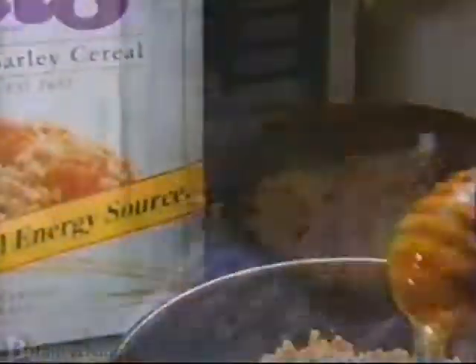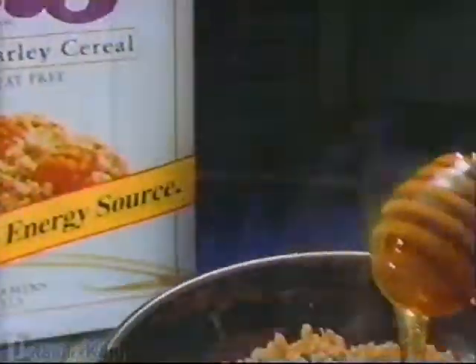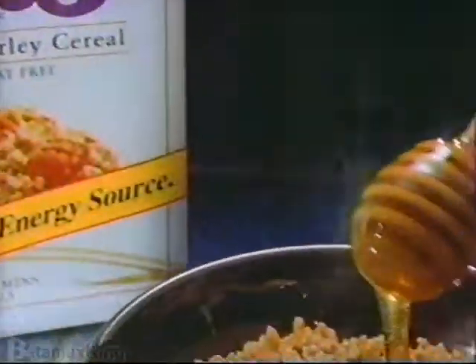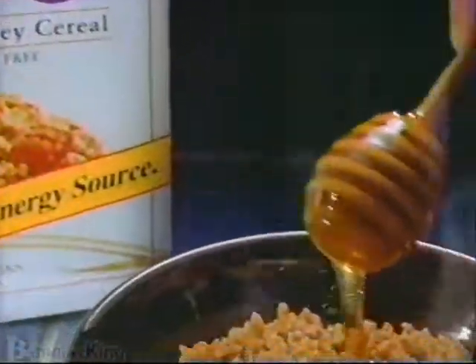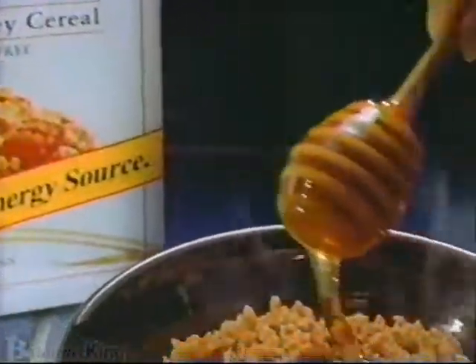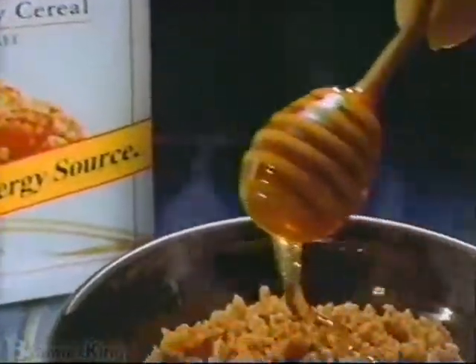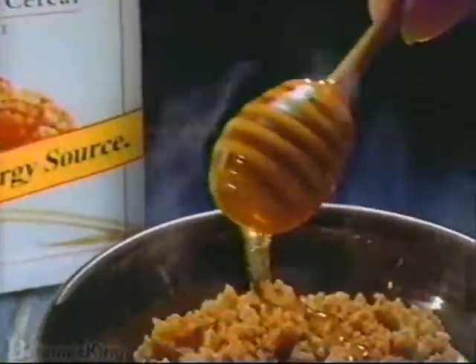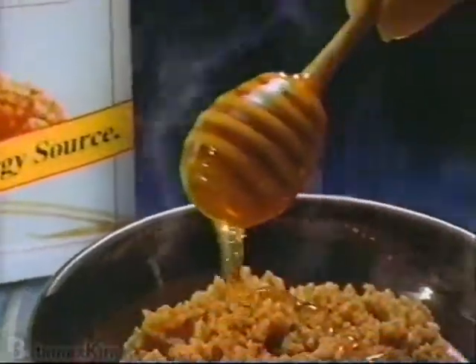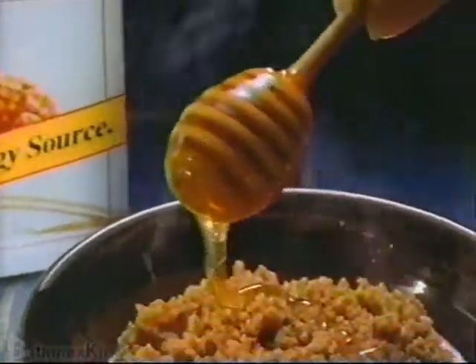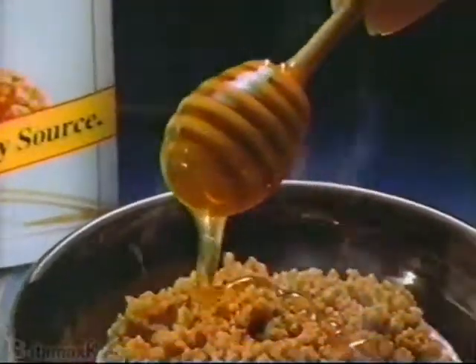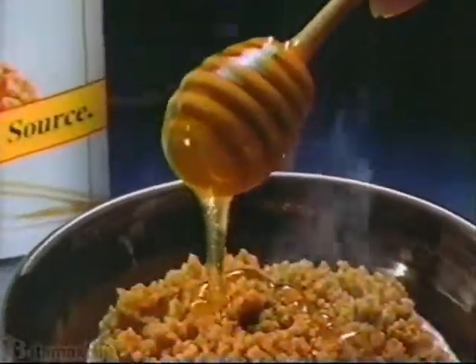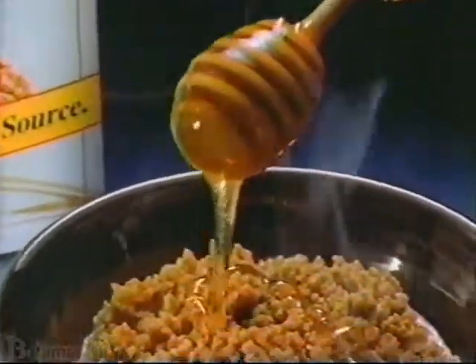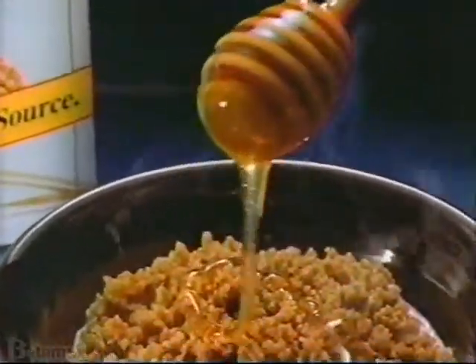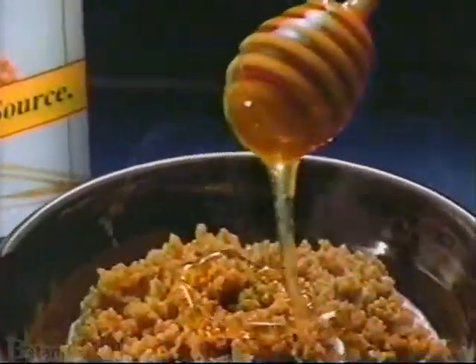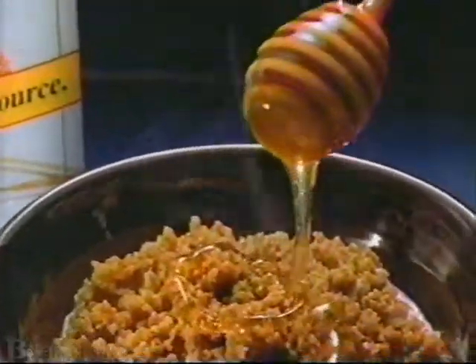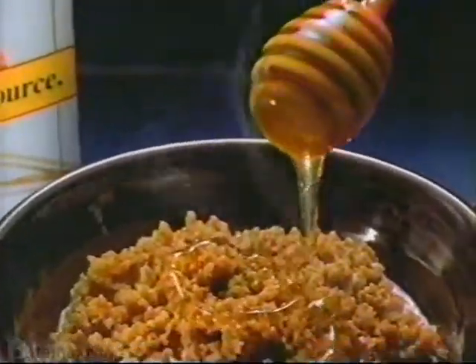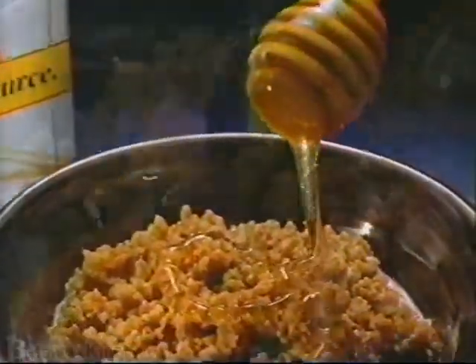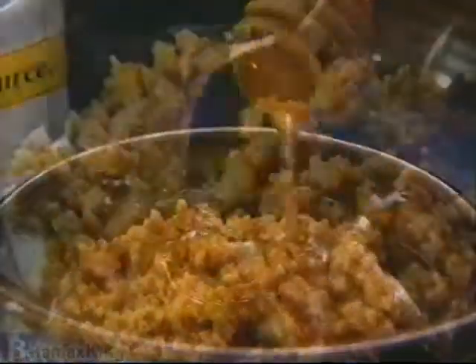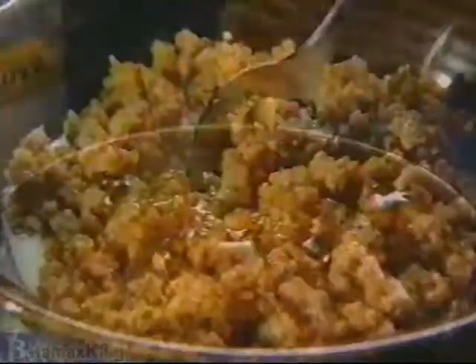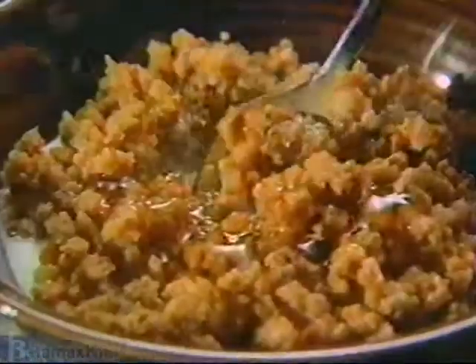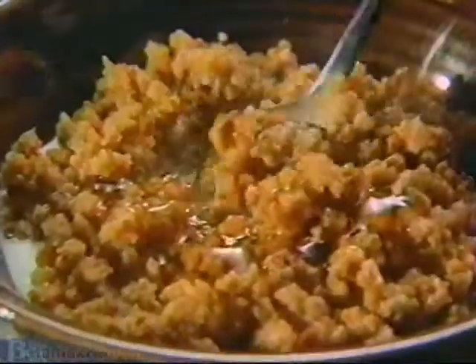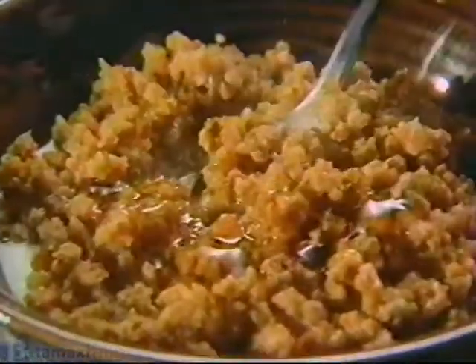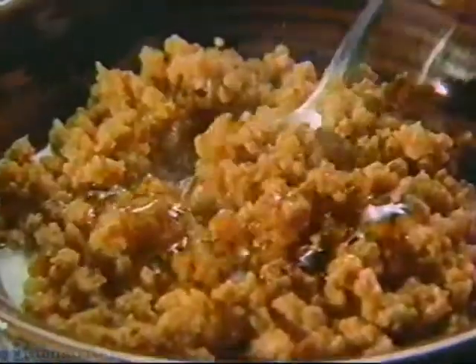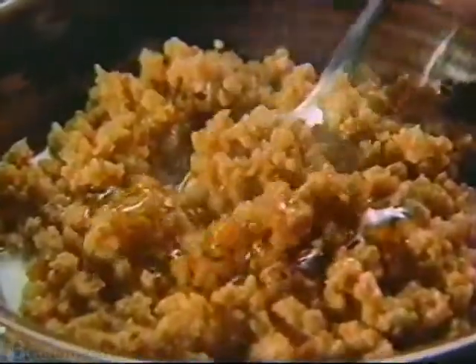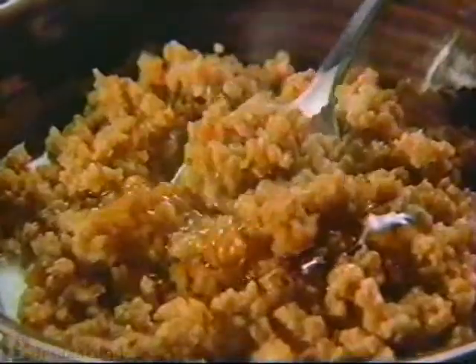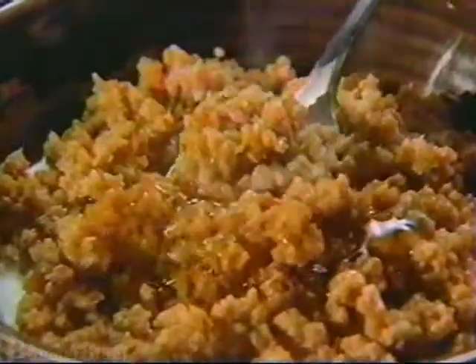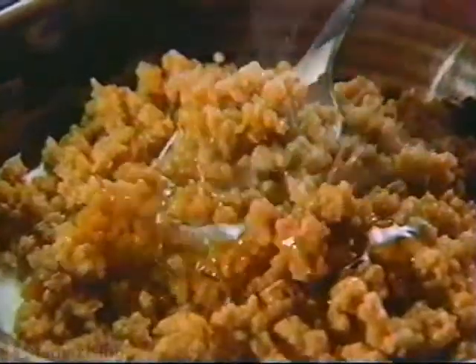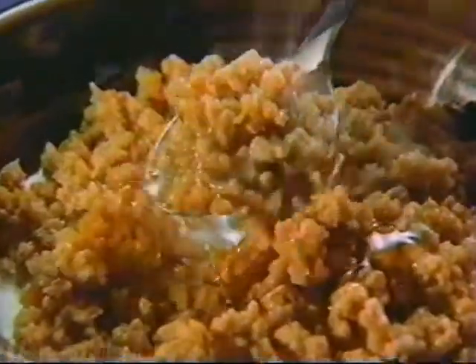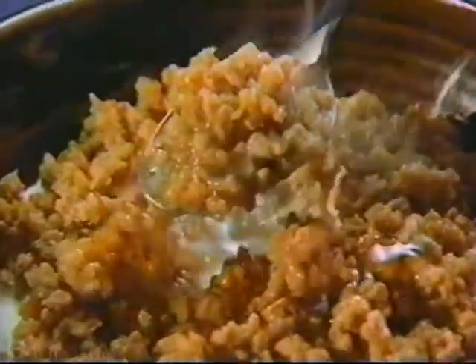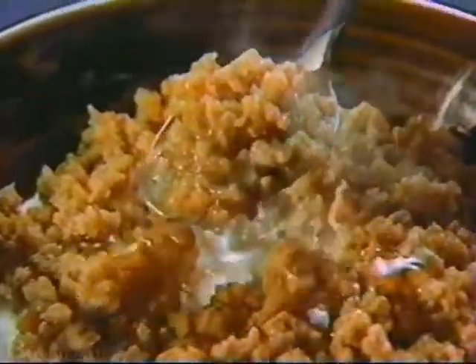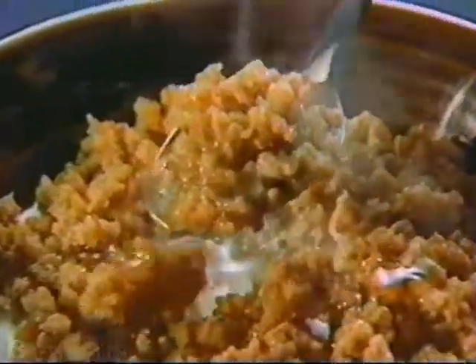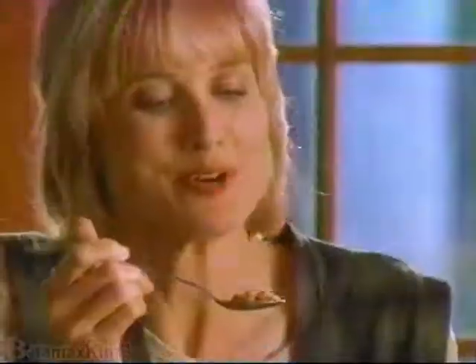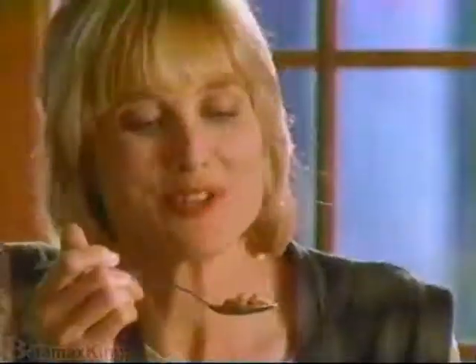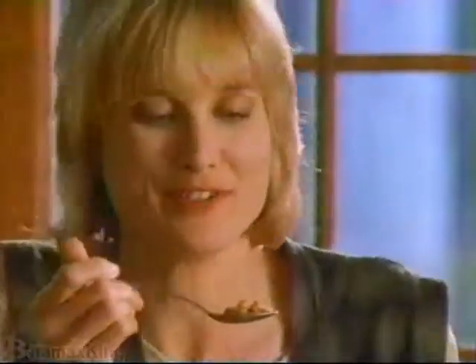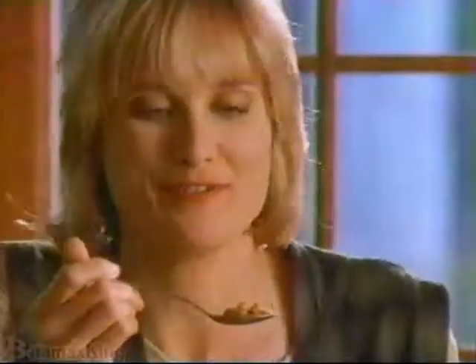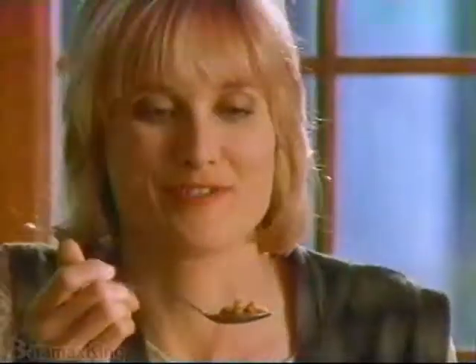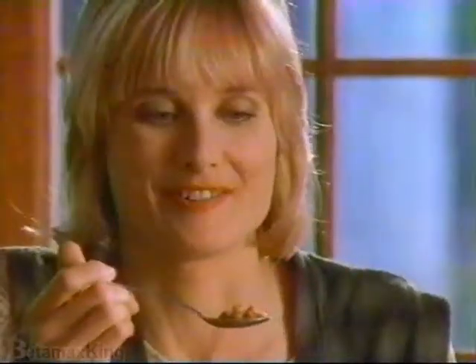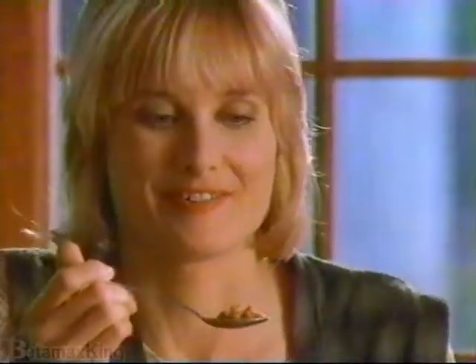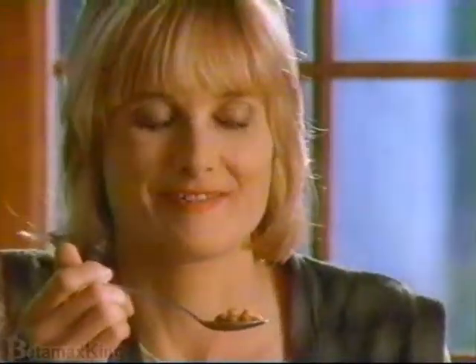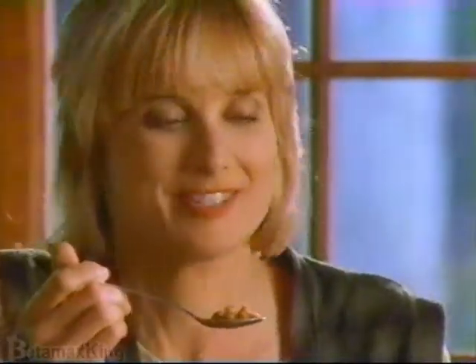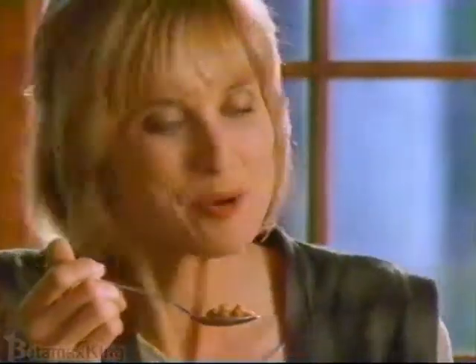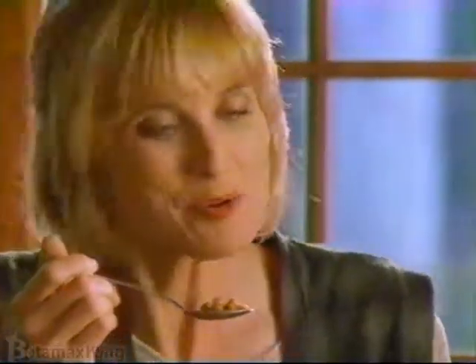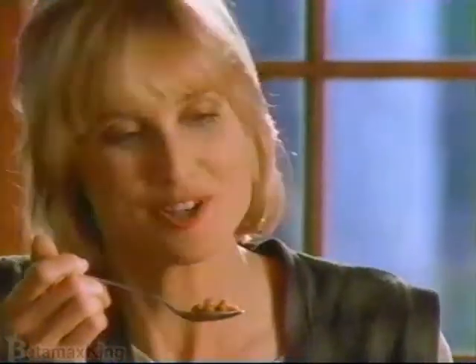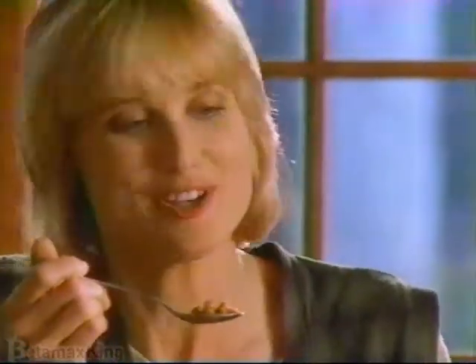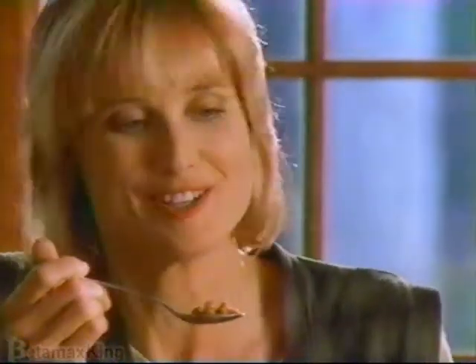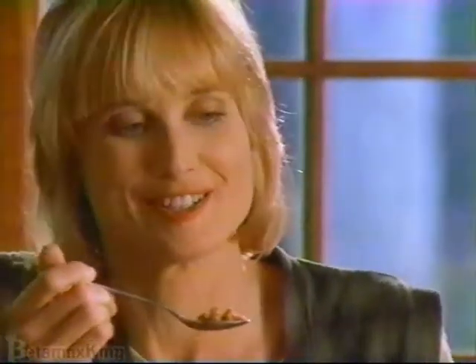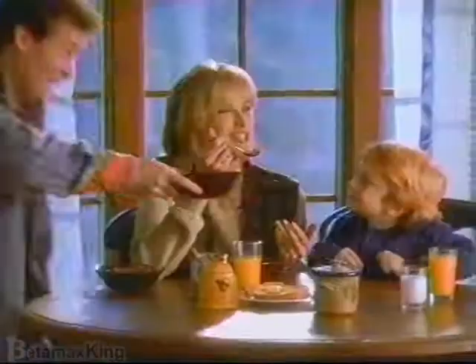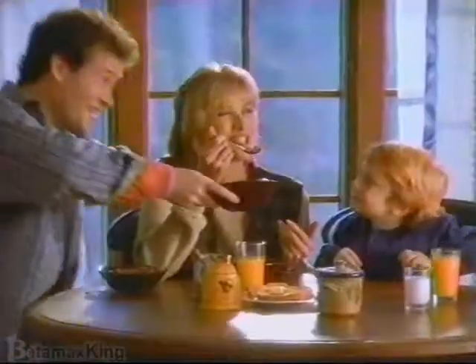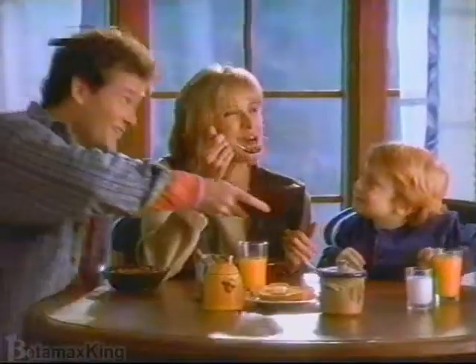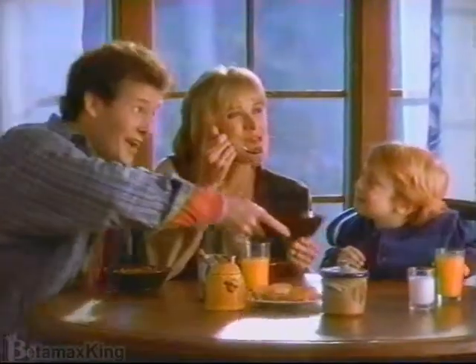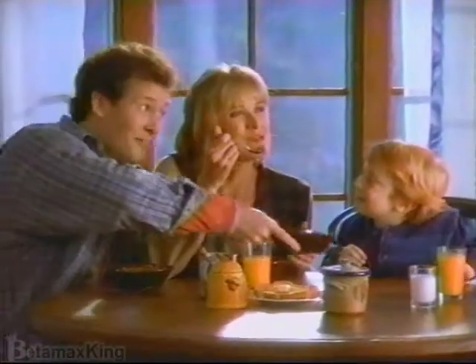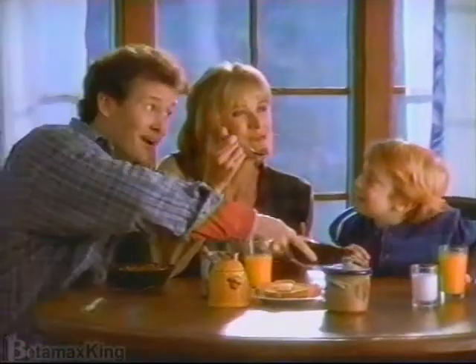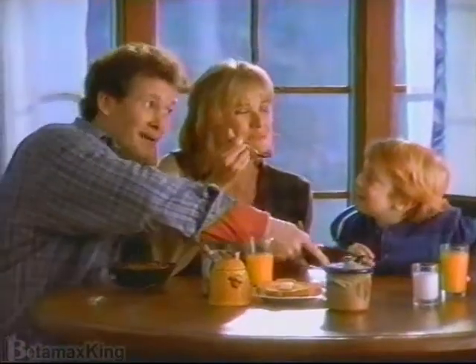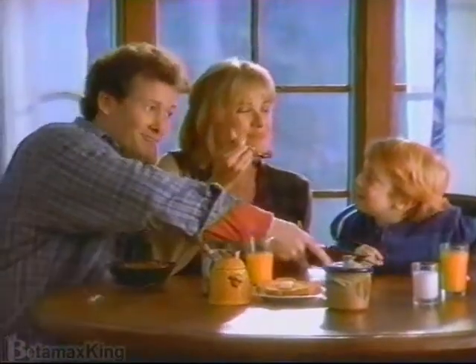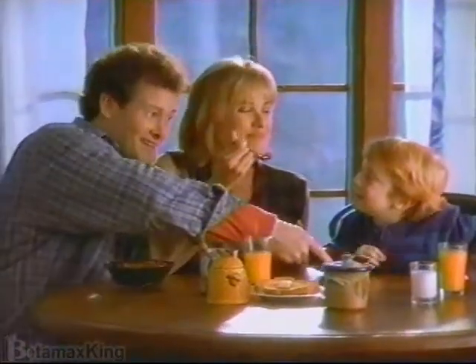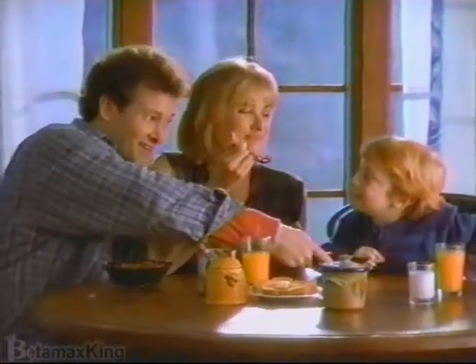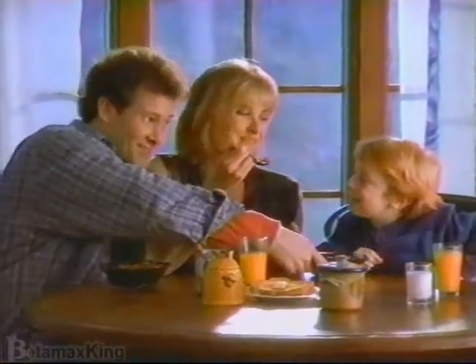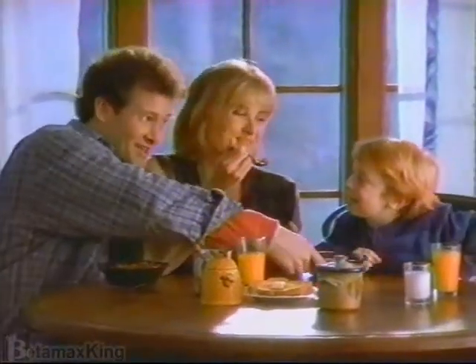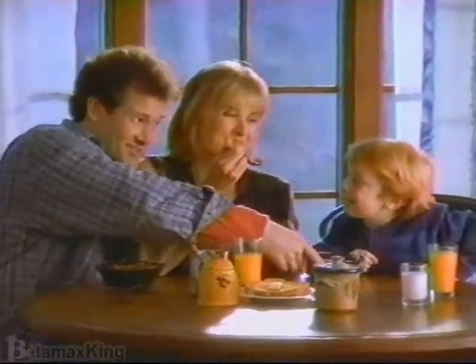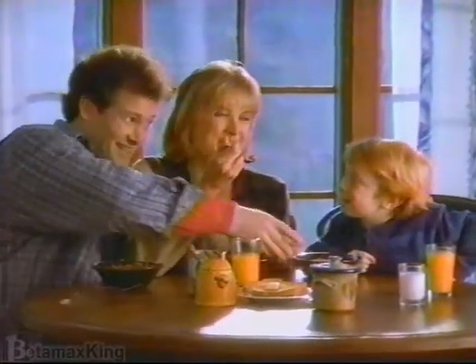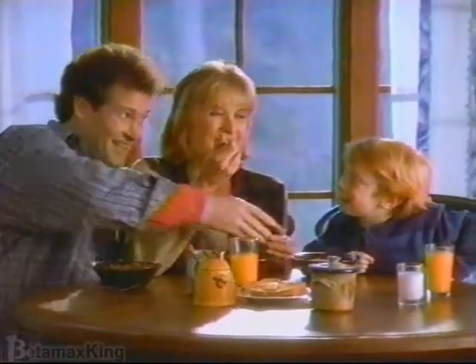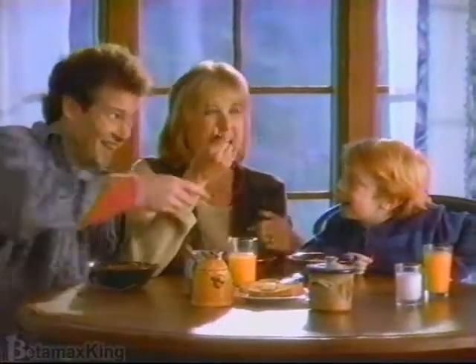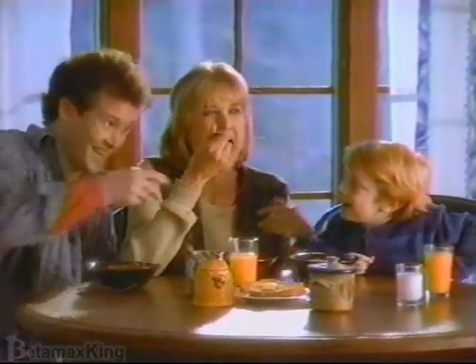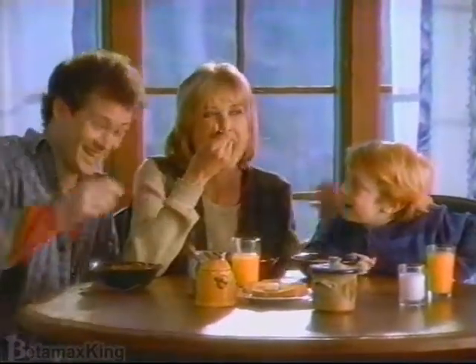All that warm goodness plus that hearty, nutty crunch make it taste so different. So good. So... Now Mom's getting mushy. Yeah.